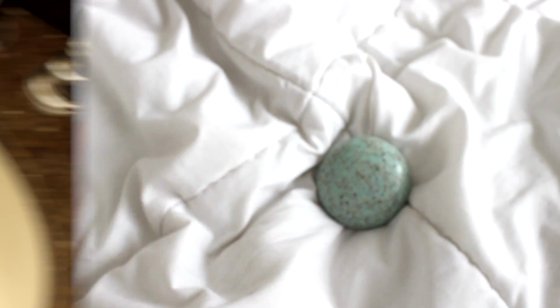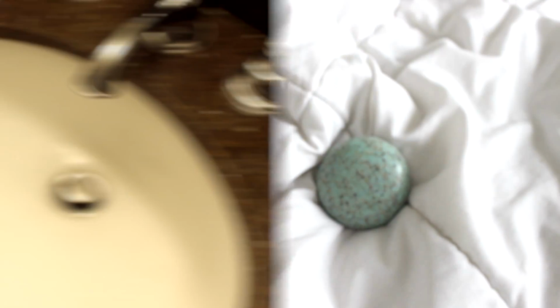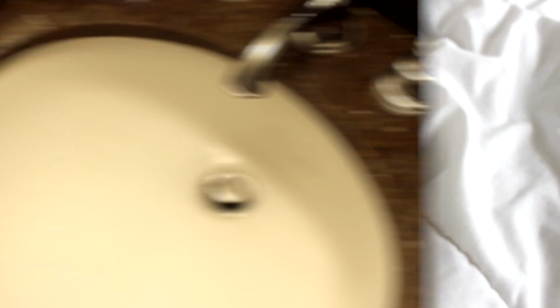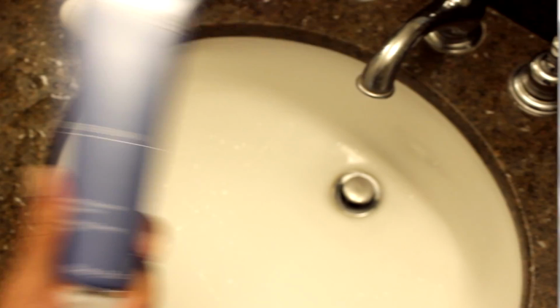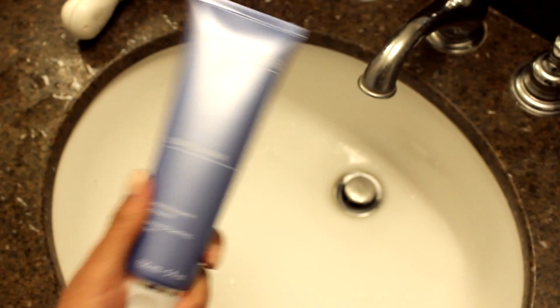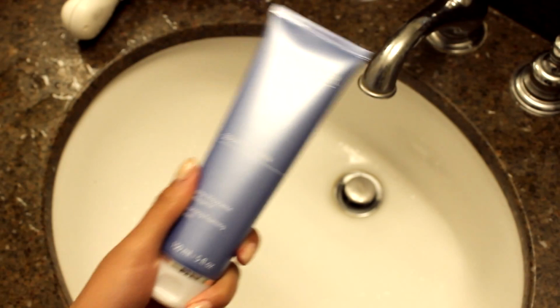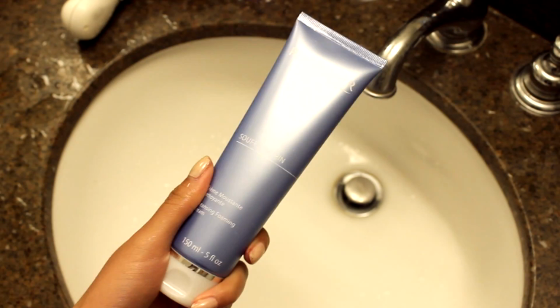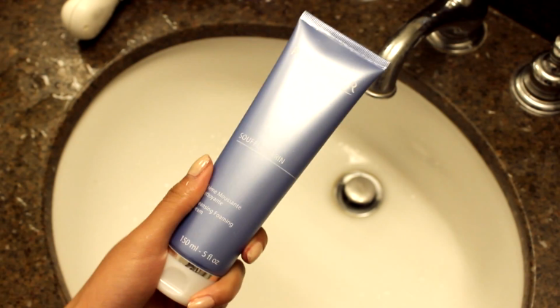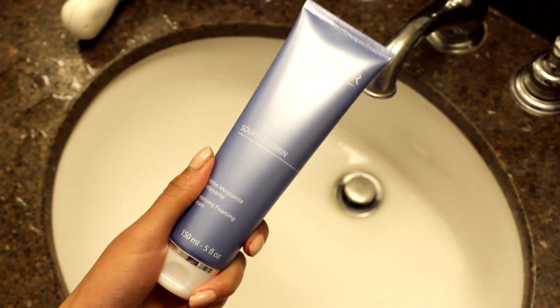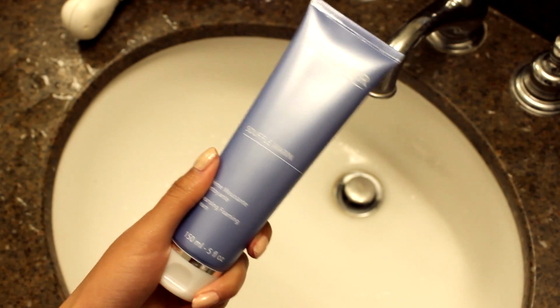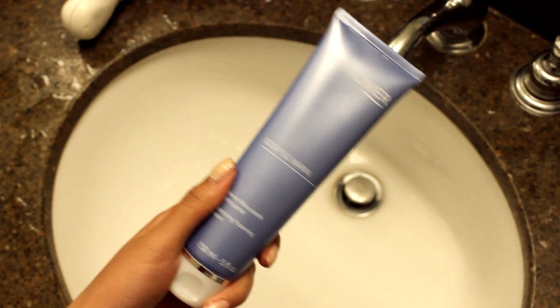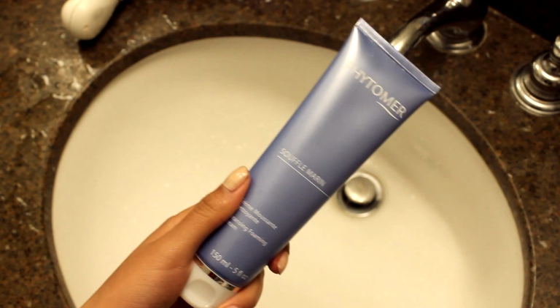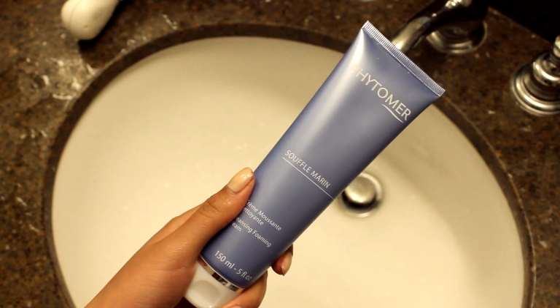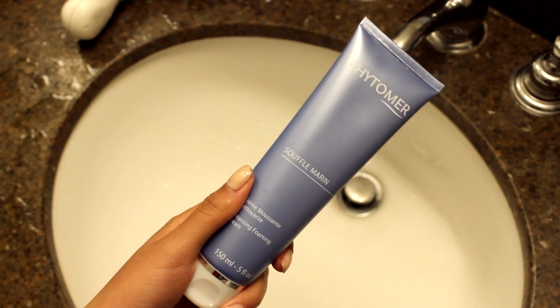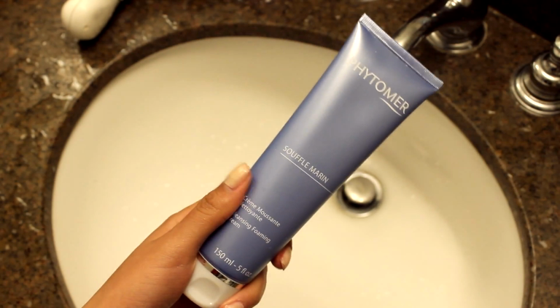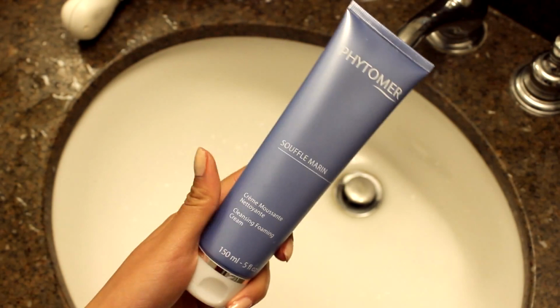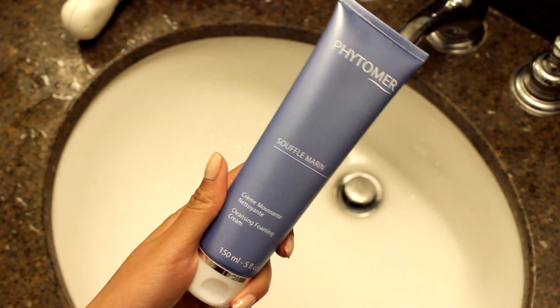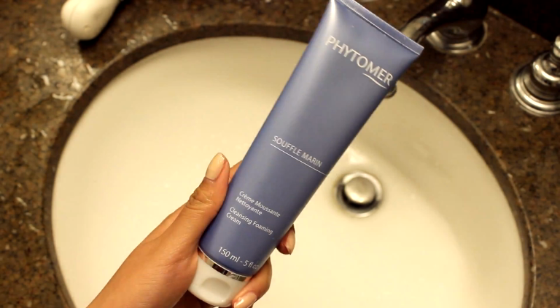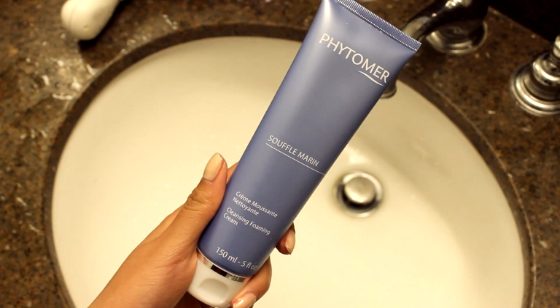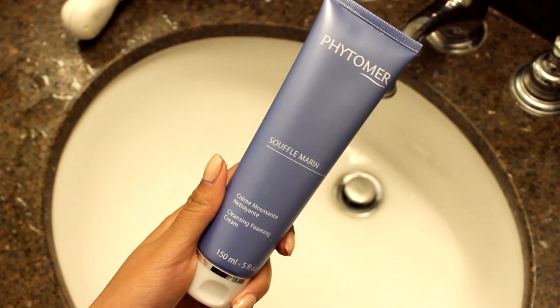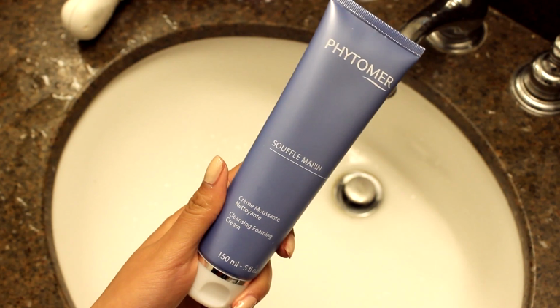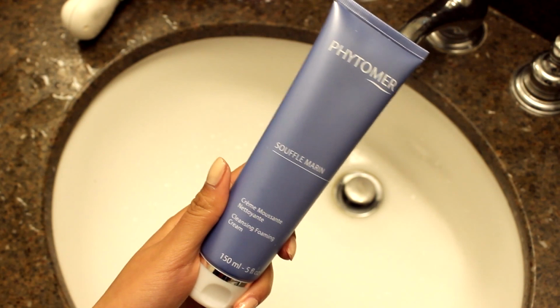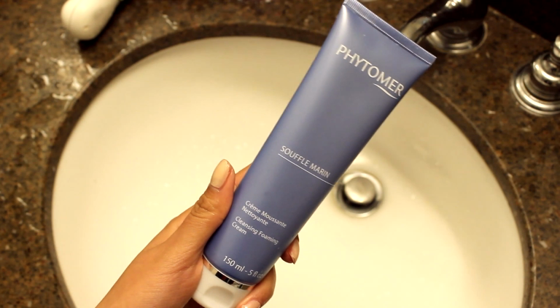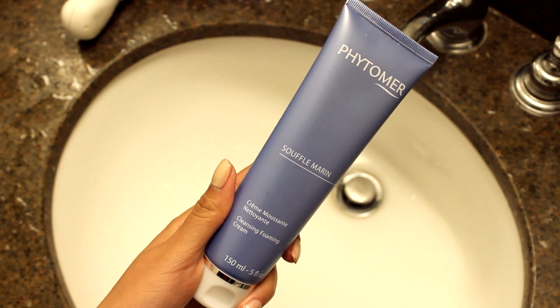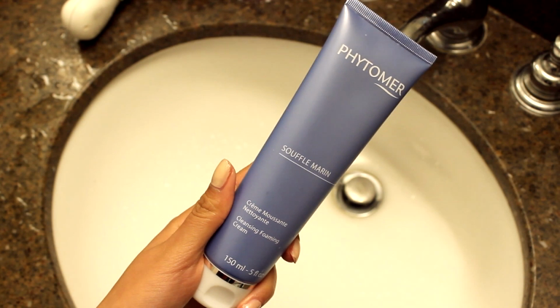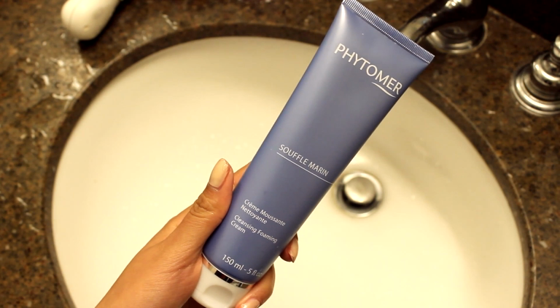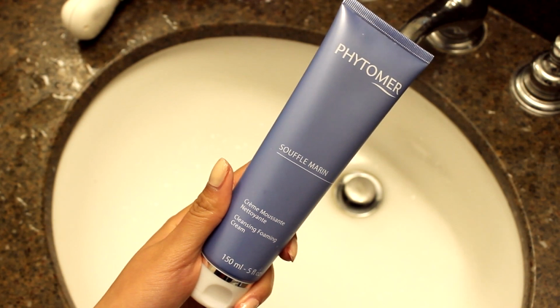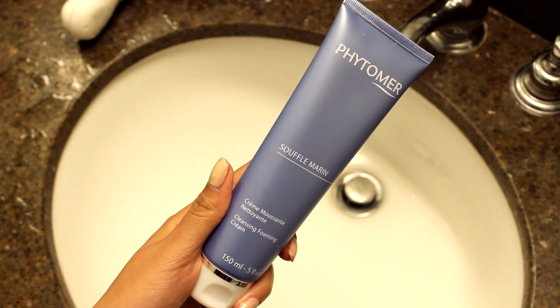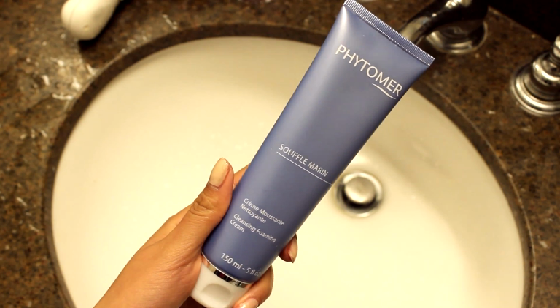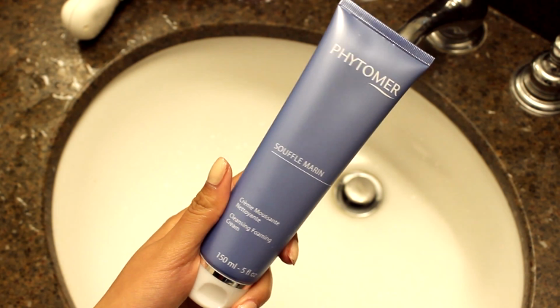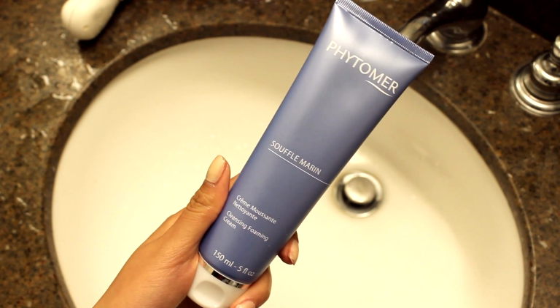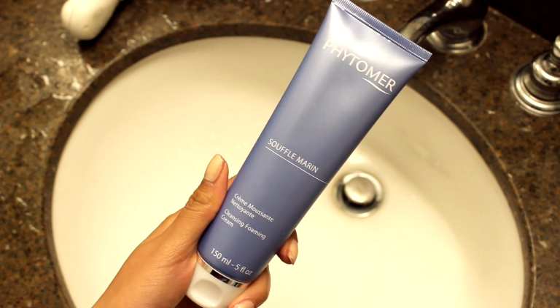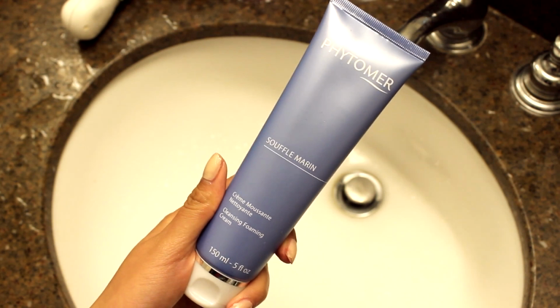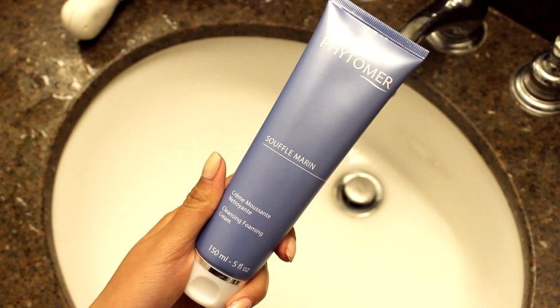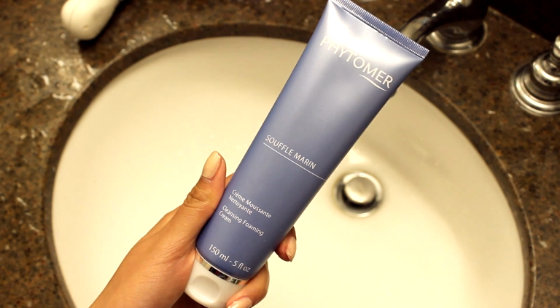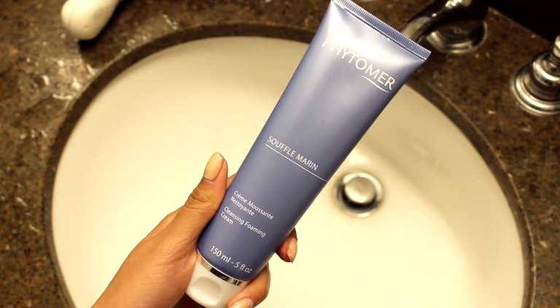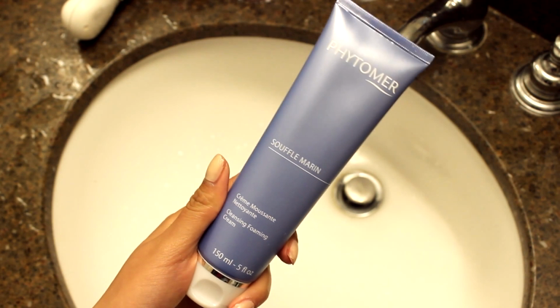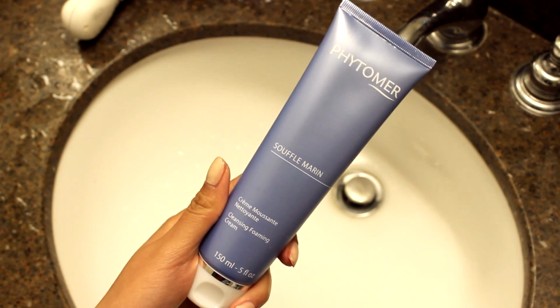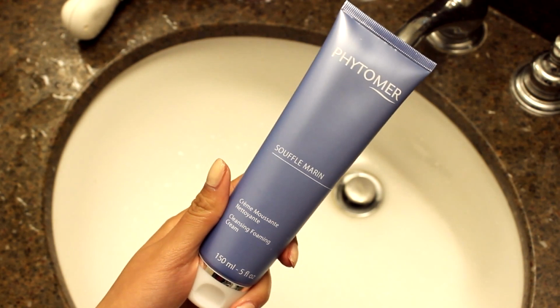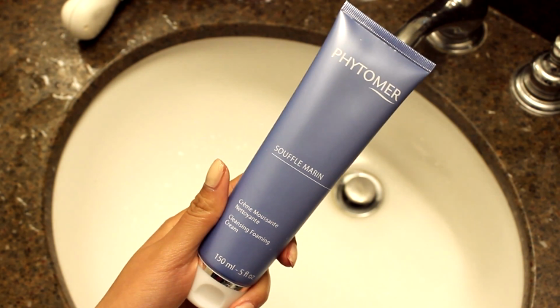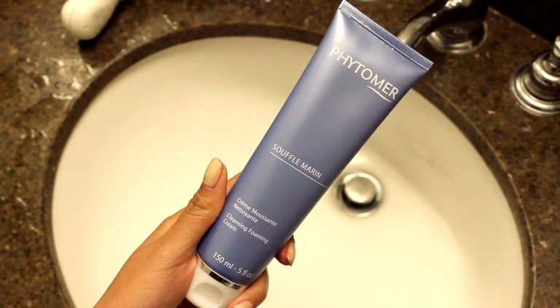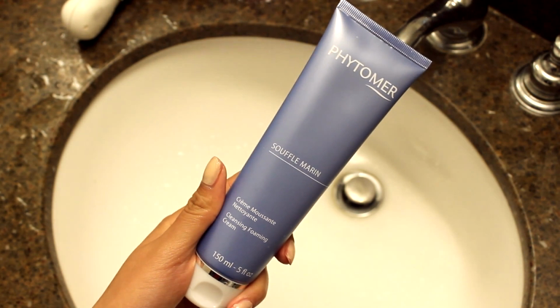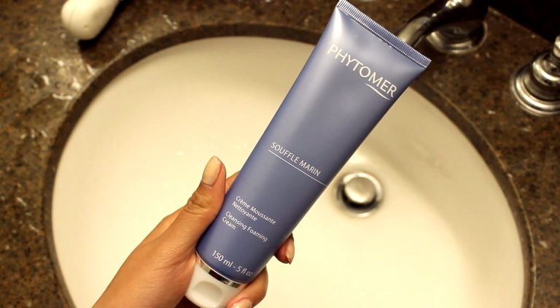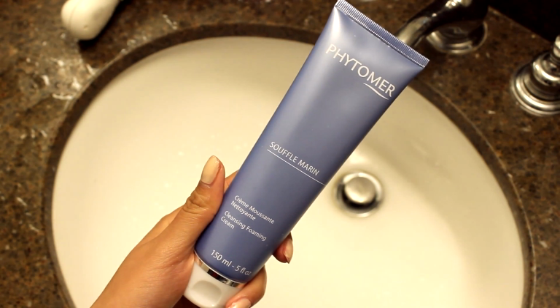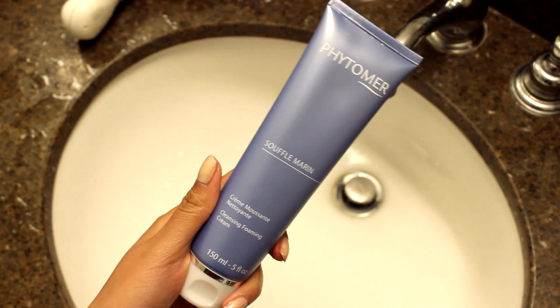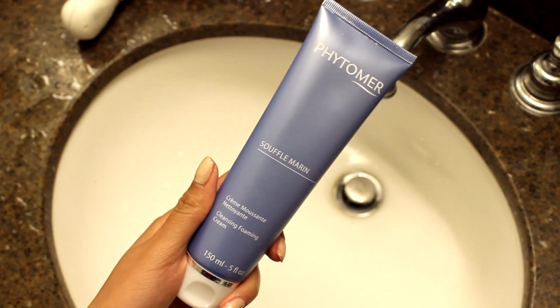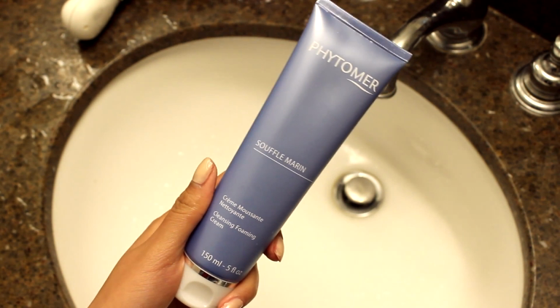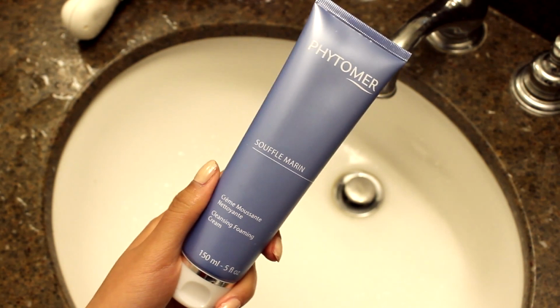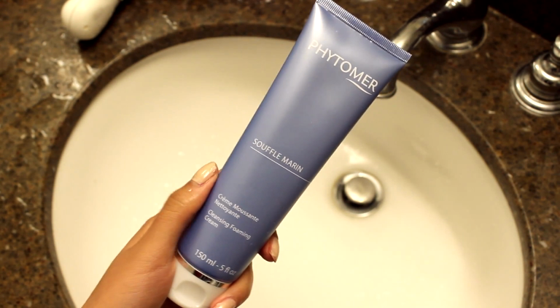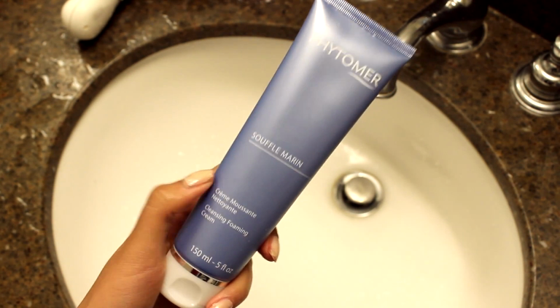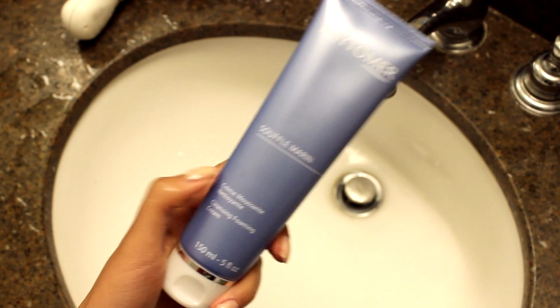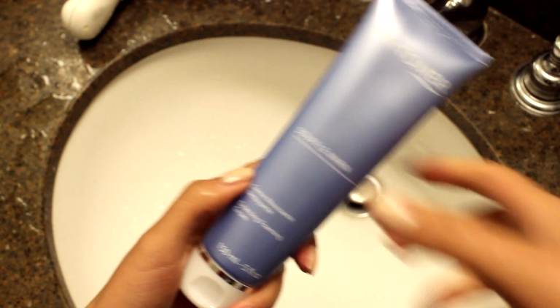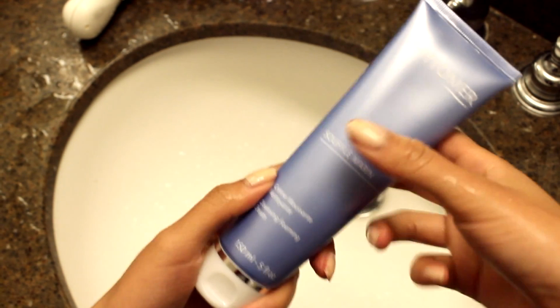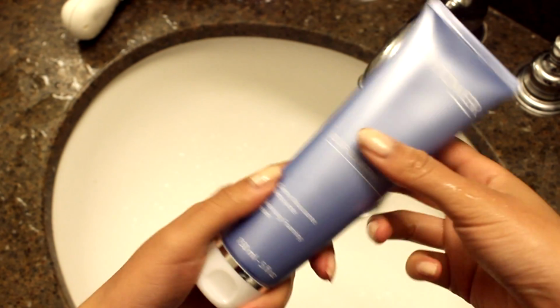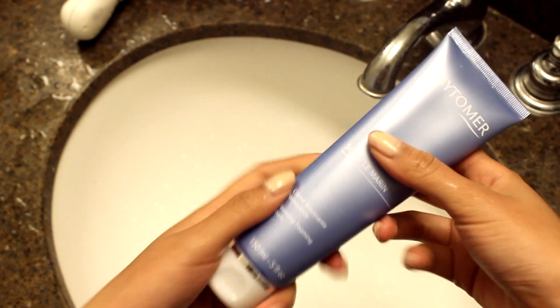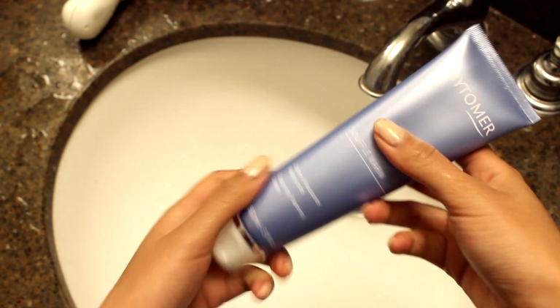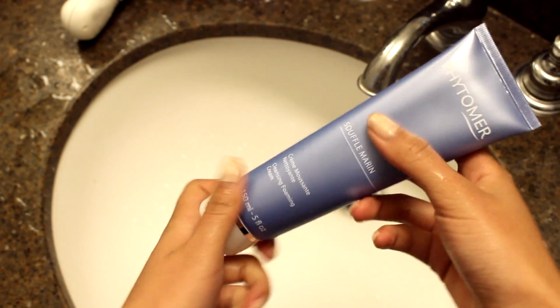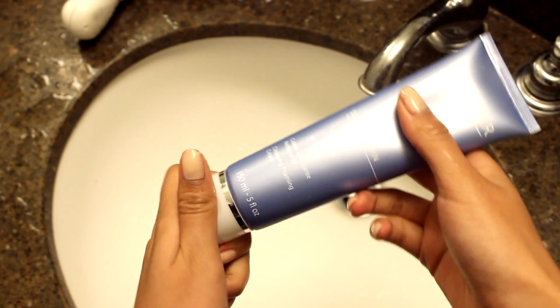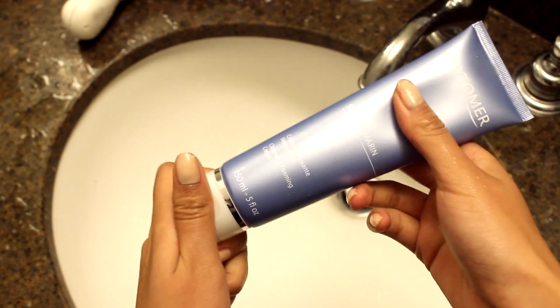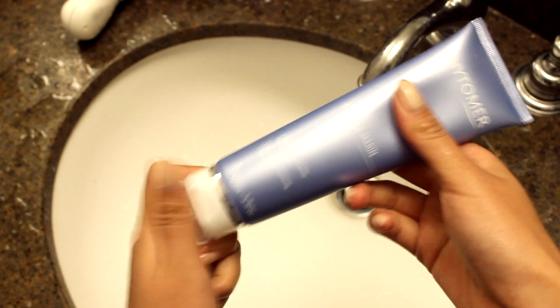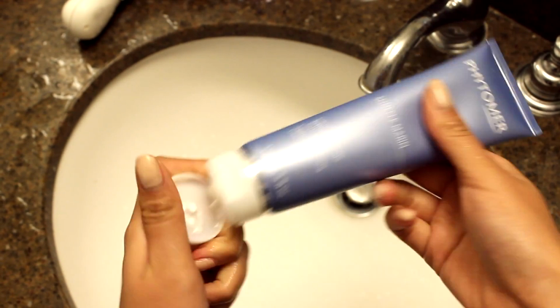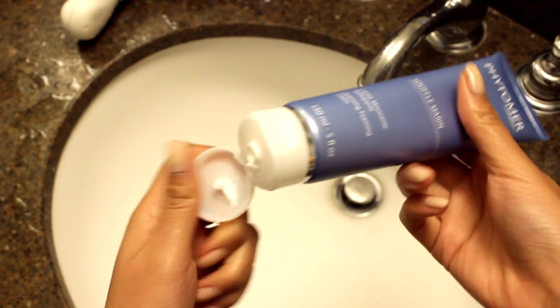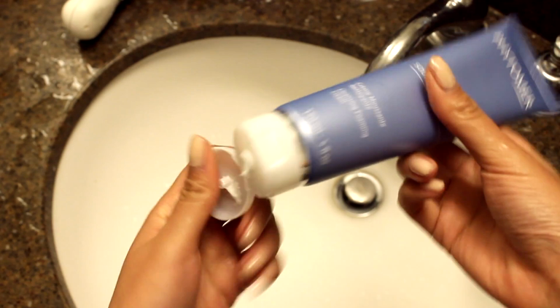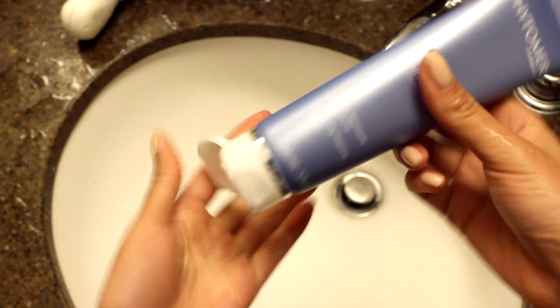Now onto my face. I start off by washing my face with this cleansing foaming cream. This allows my skin to breathe freely after a long day out.